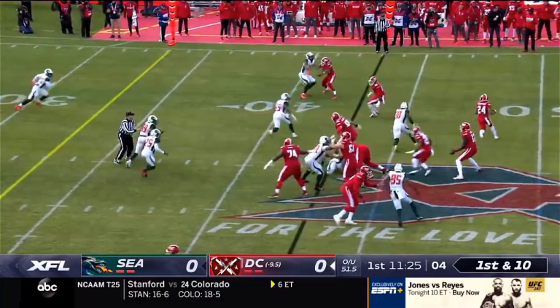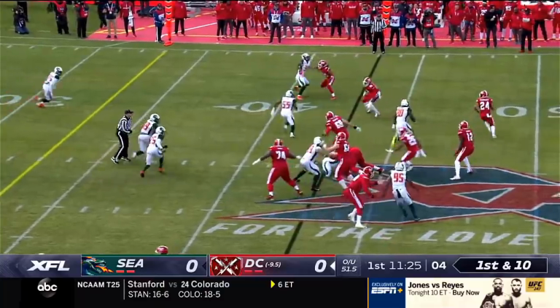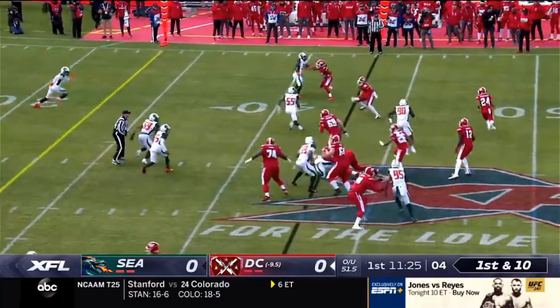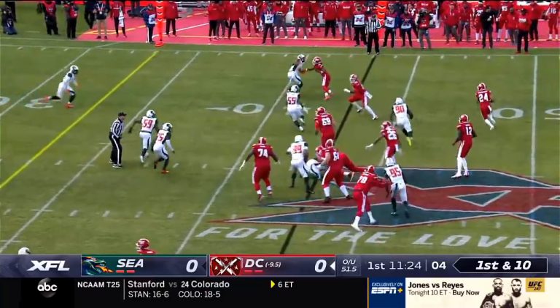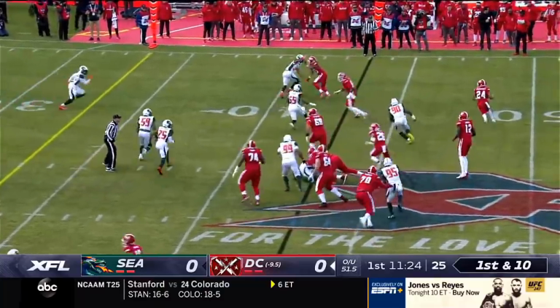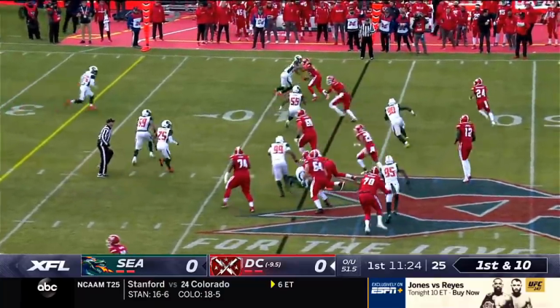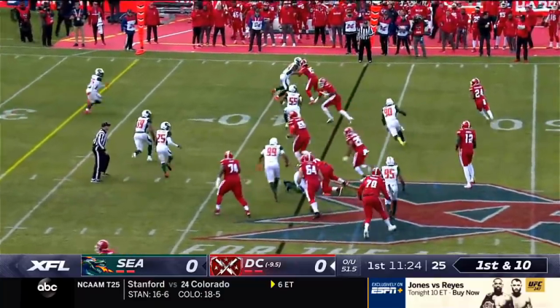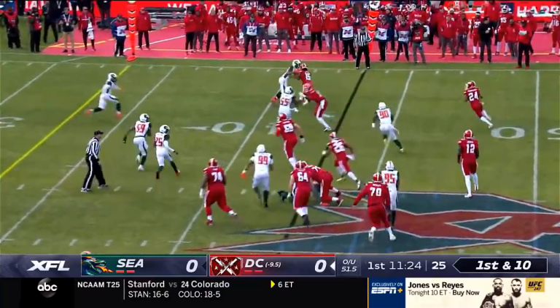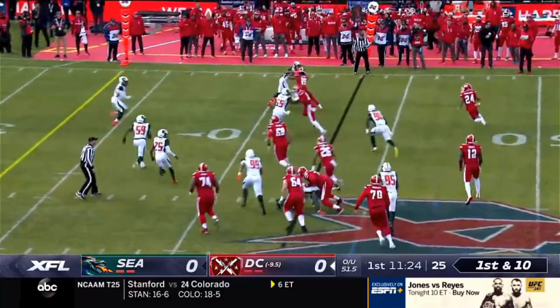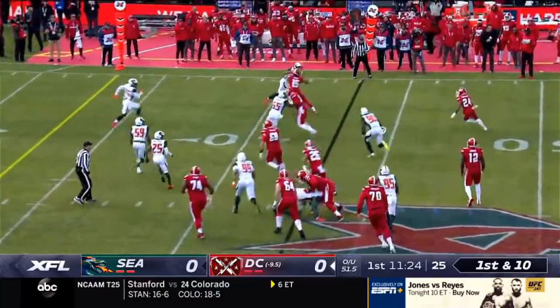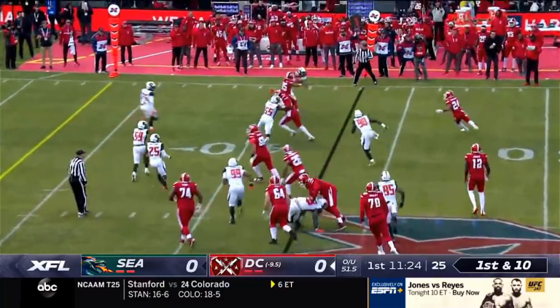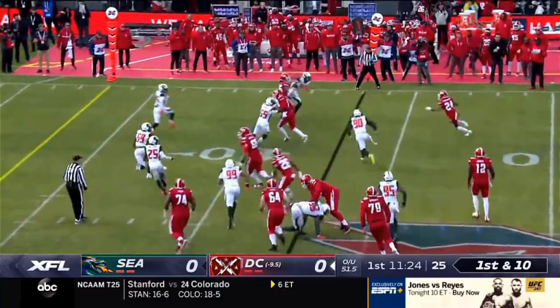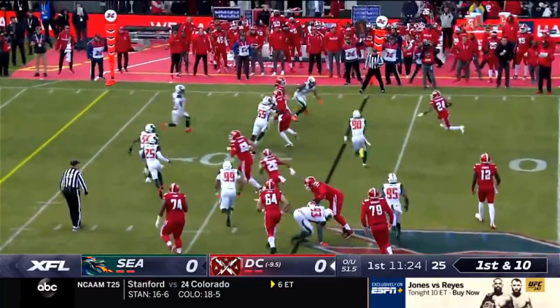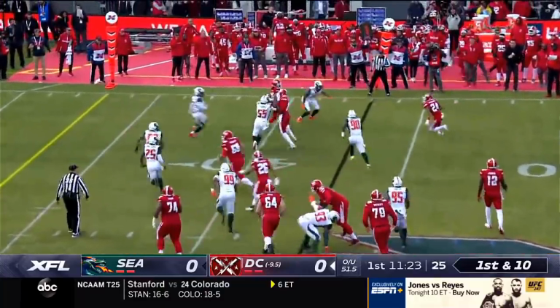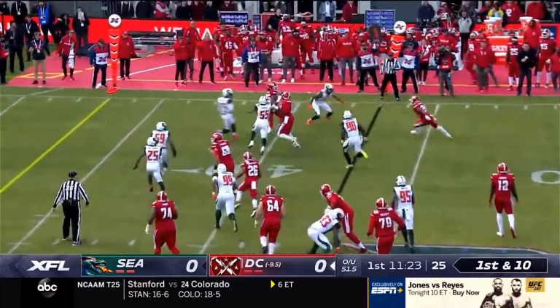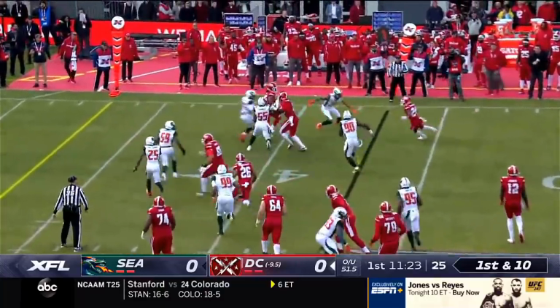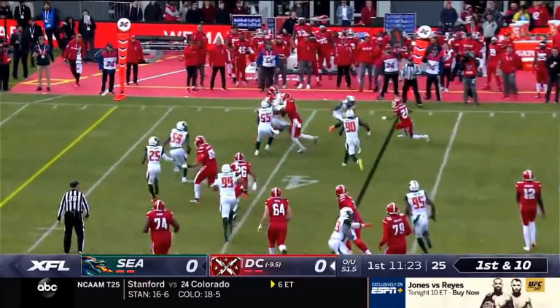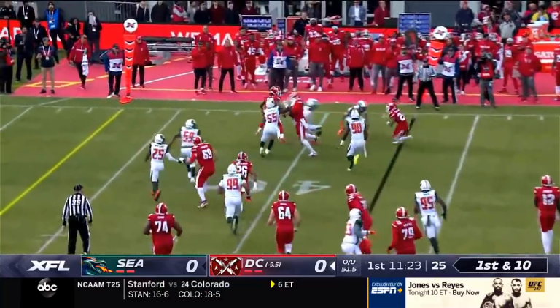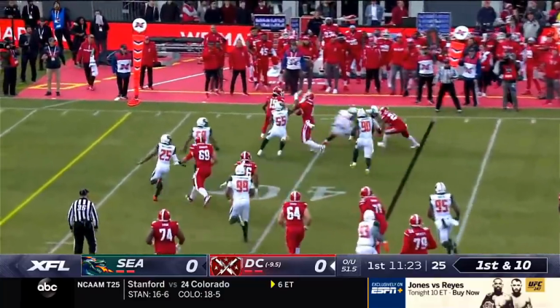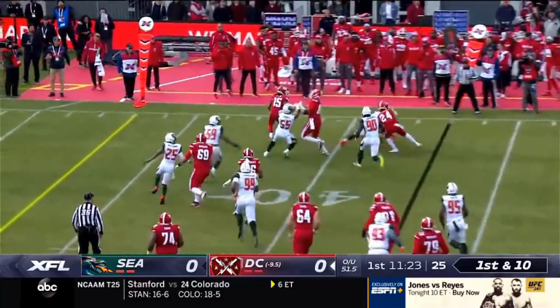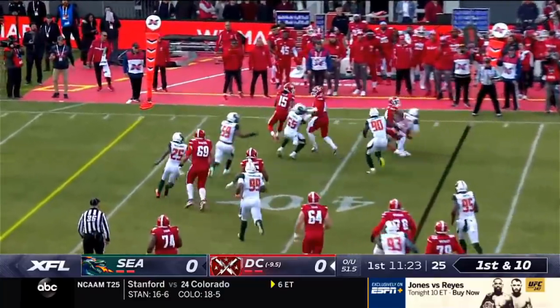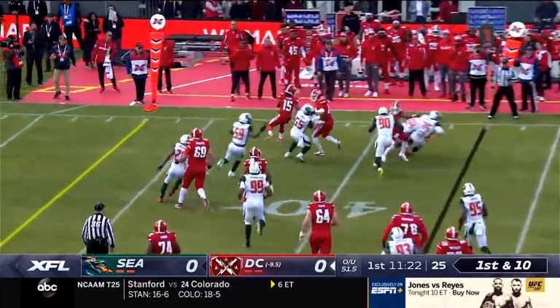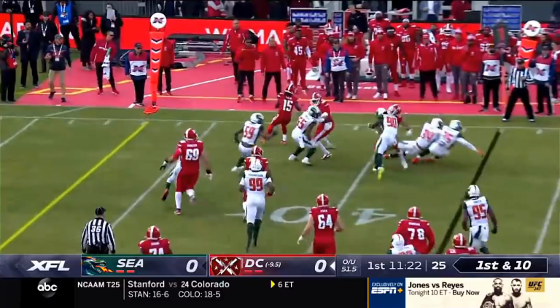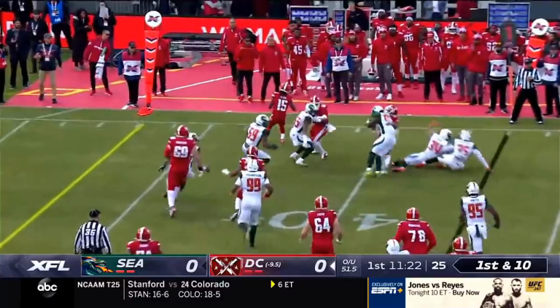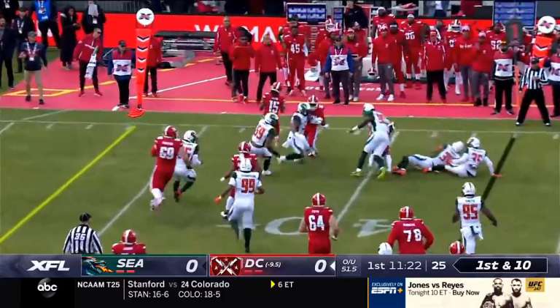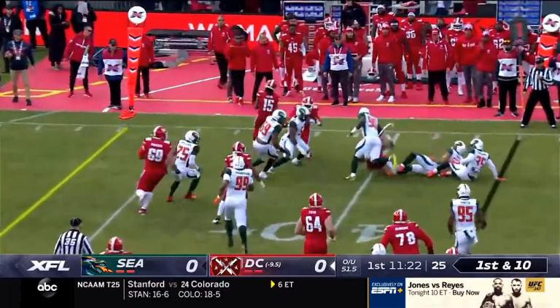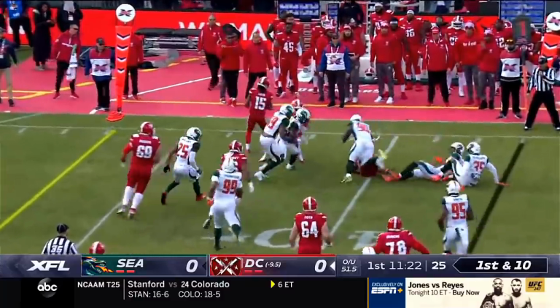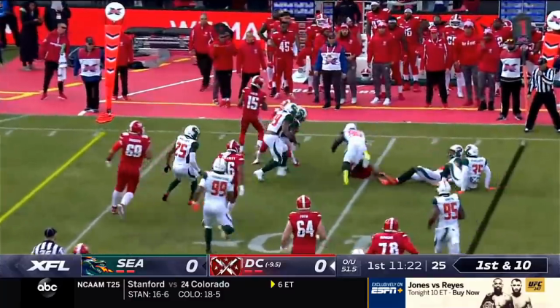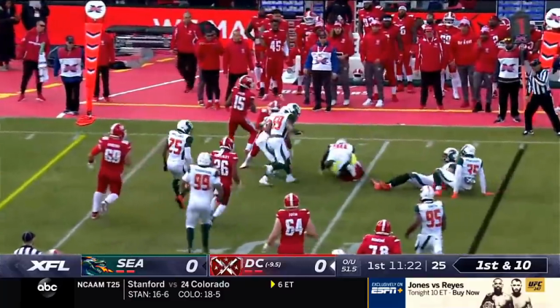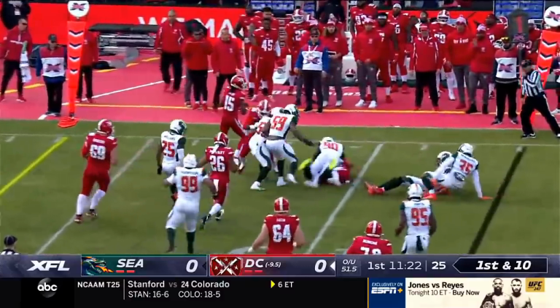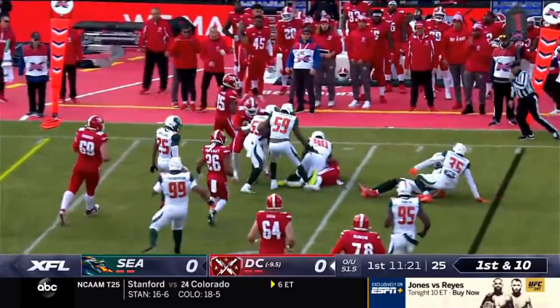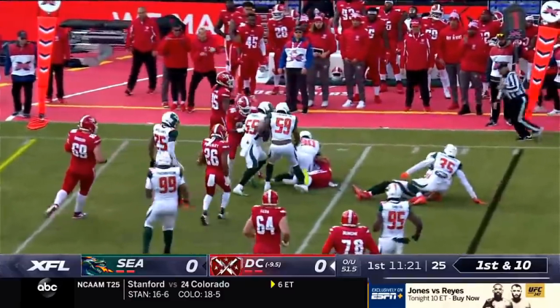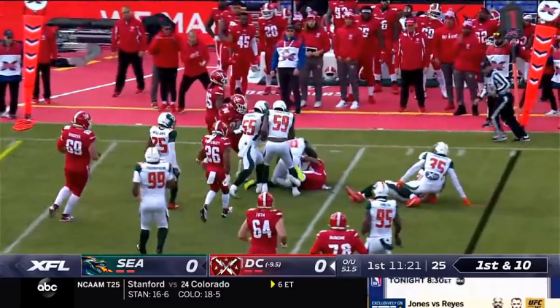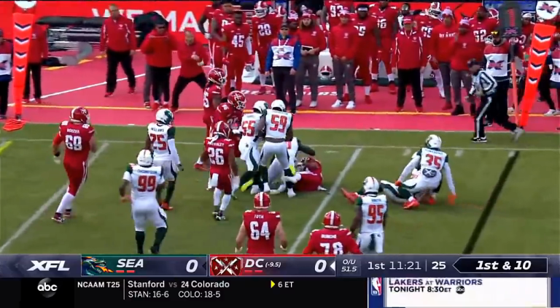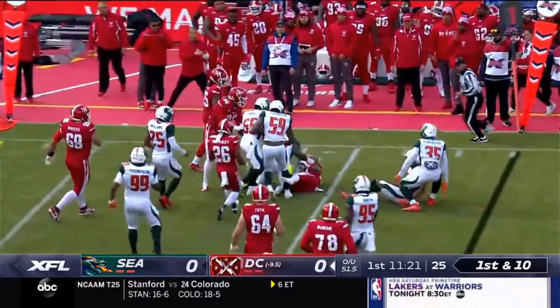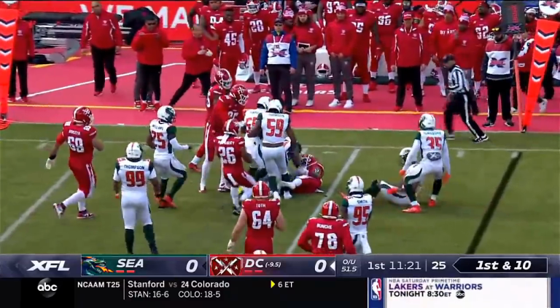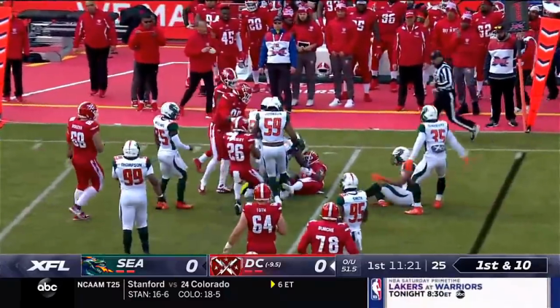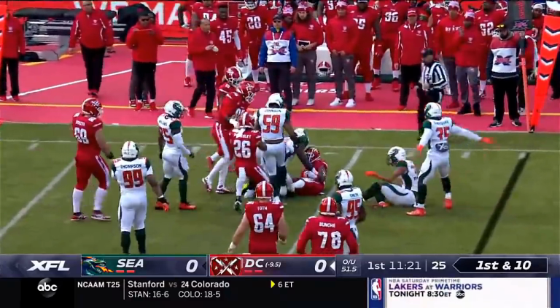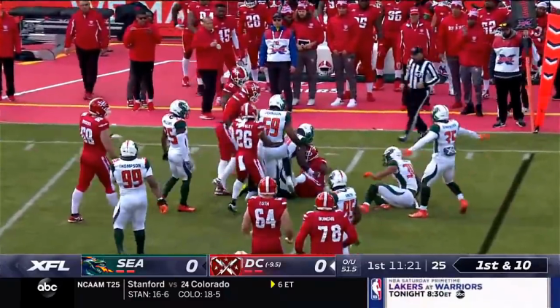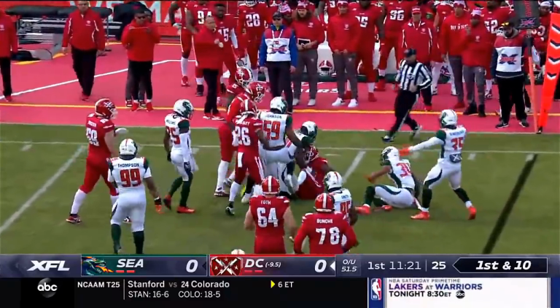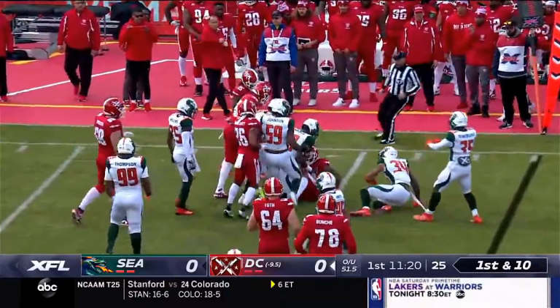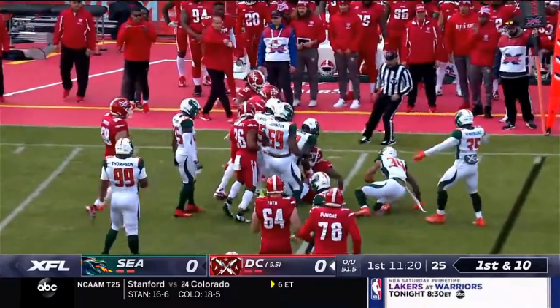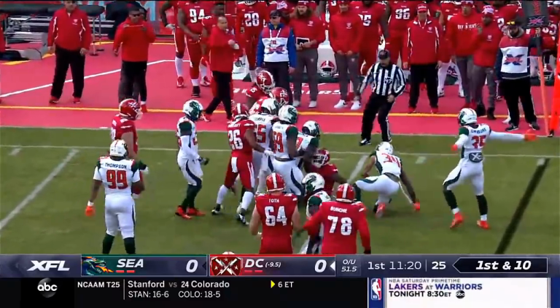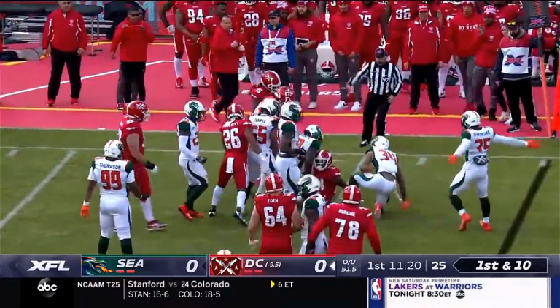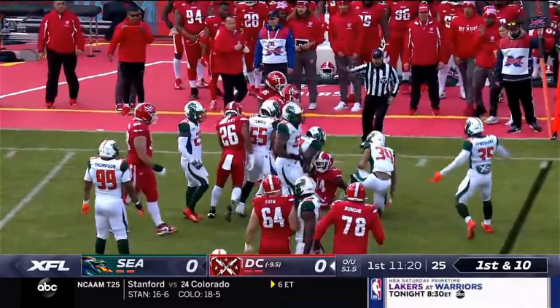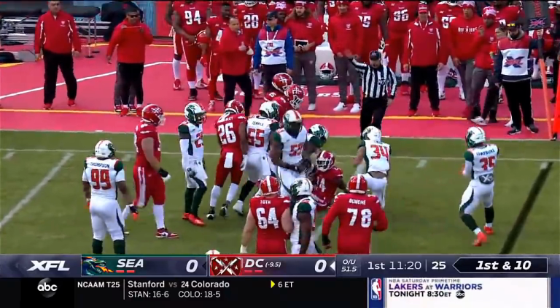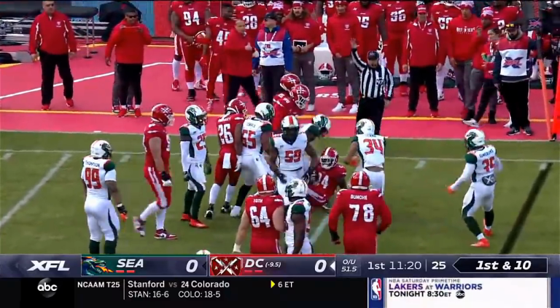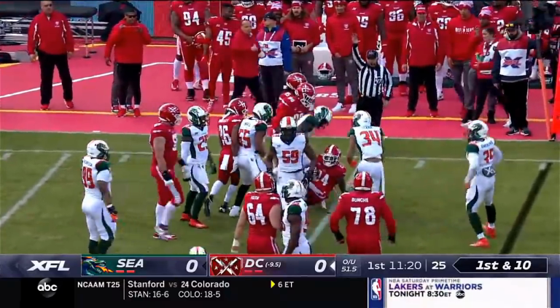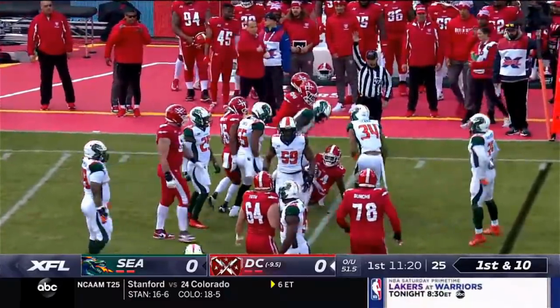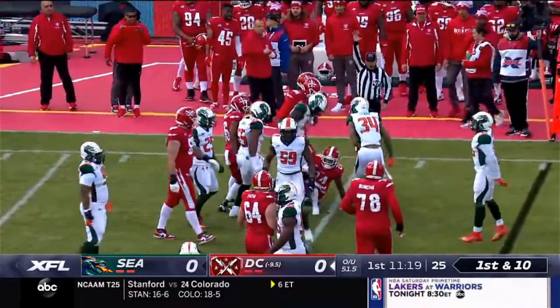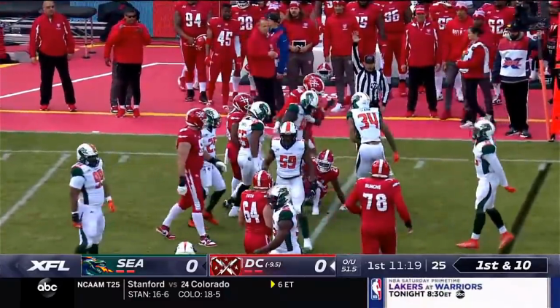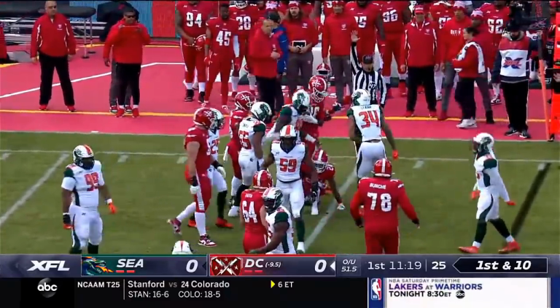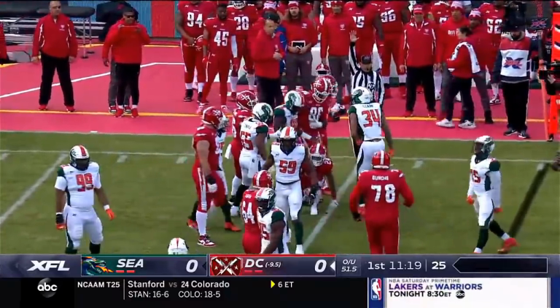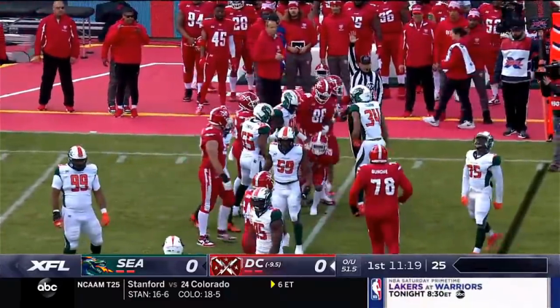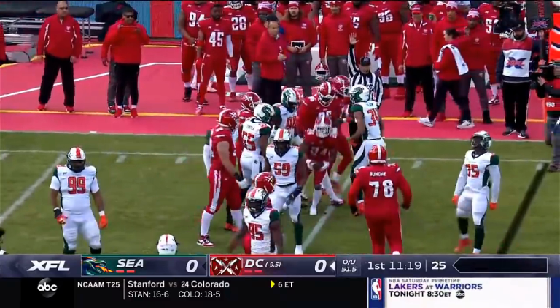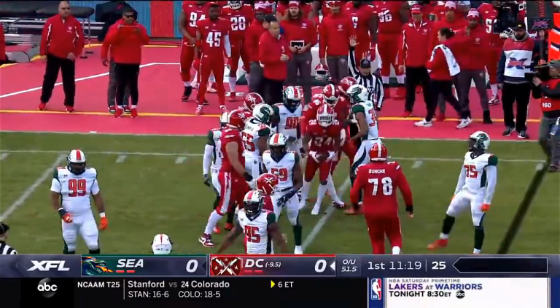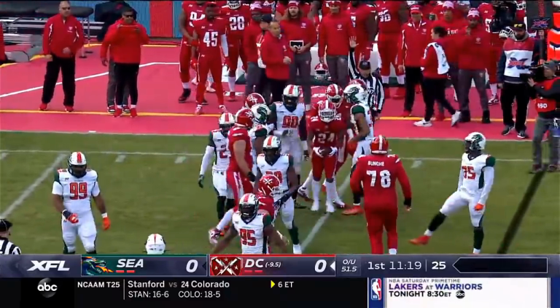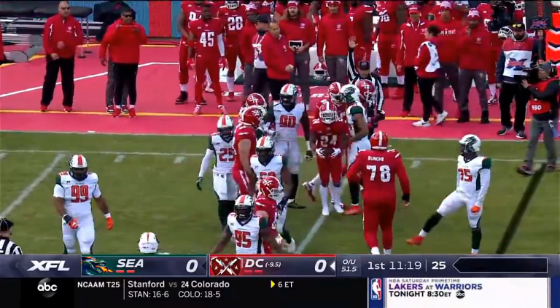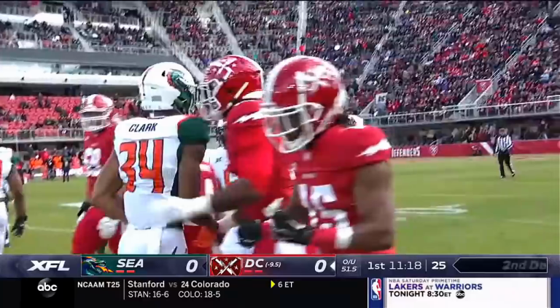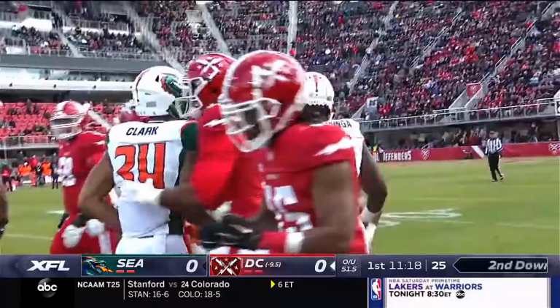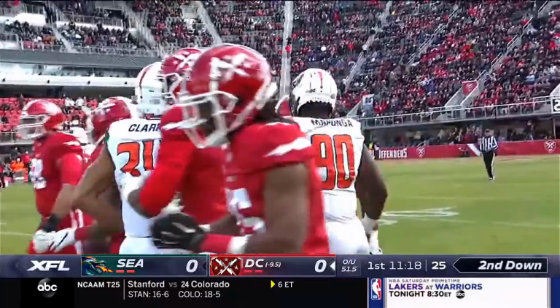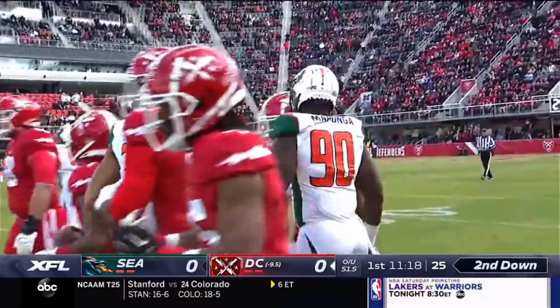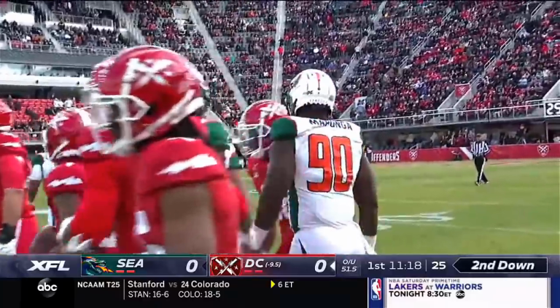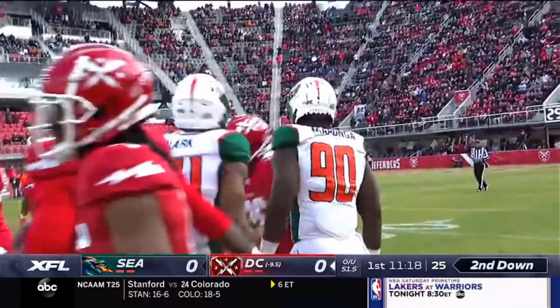They flip it to Pumphrey. Takes a big smack at the 40-yard line.